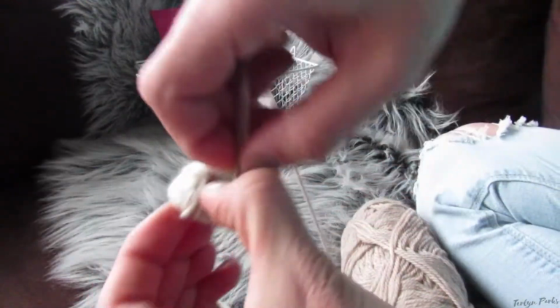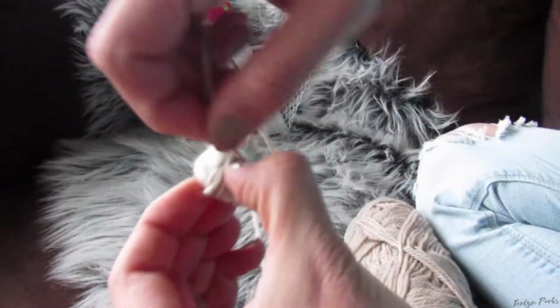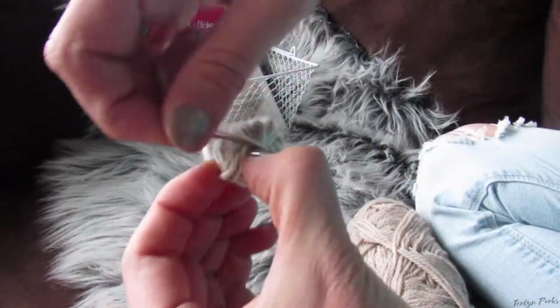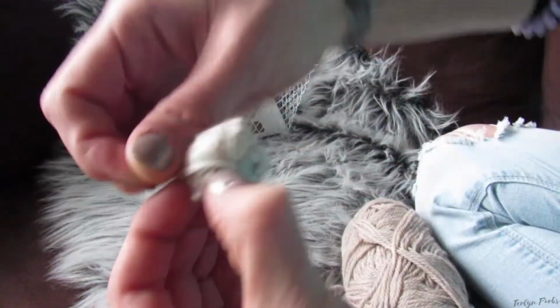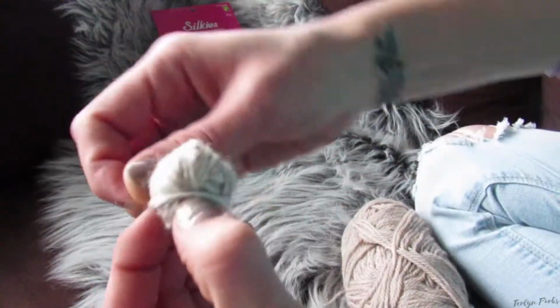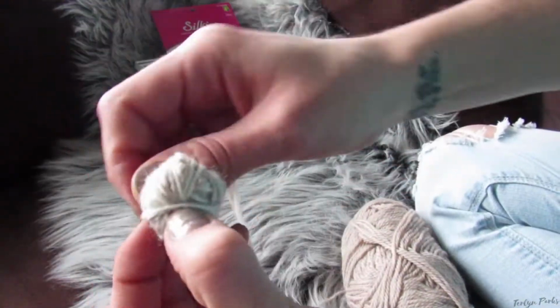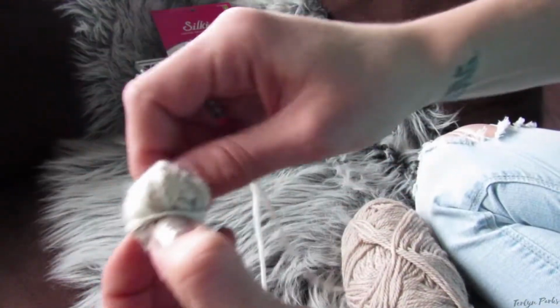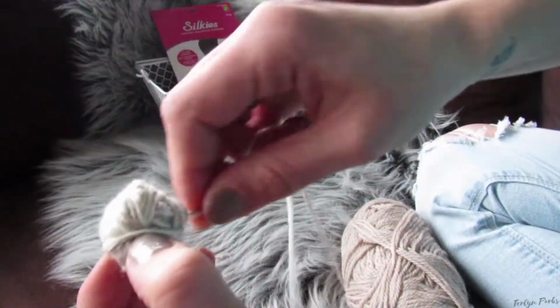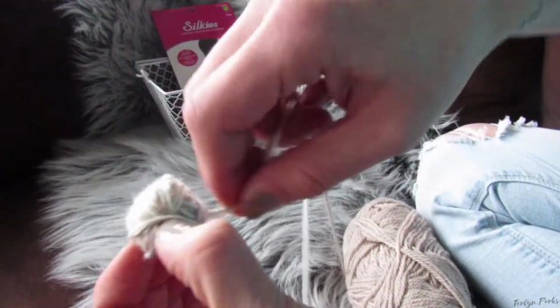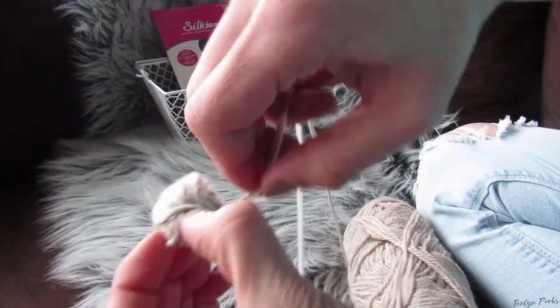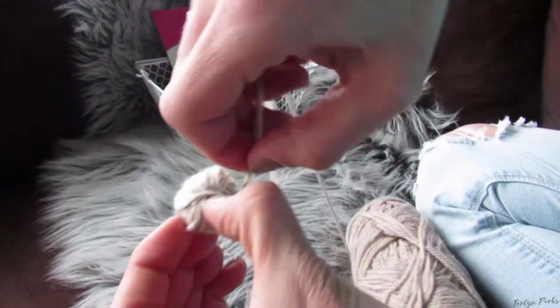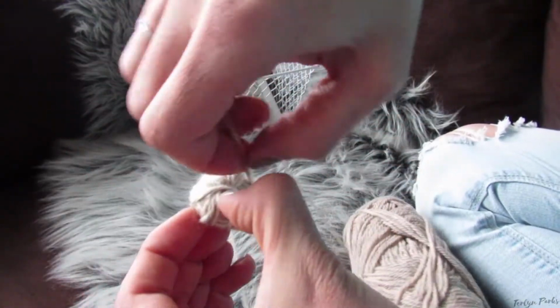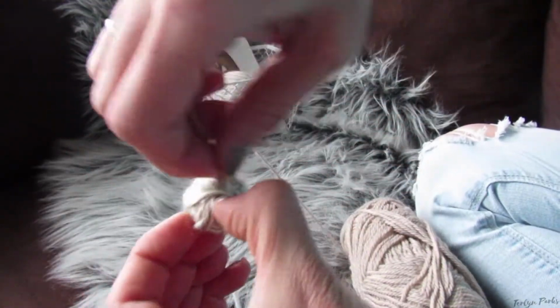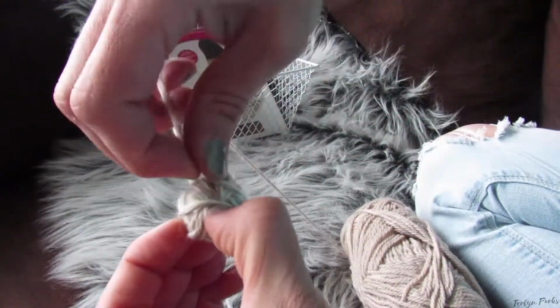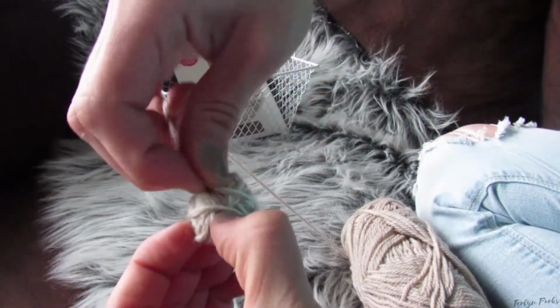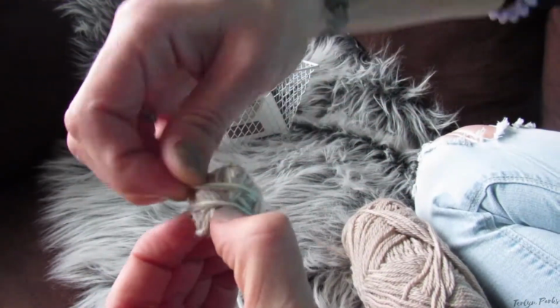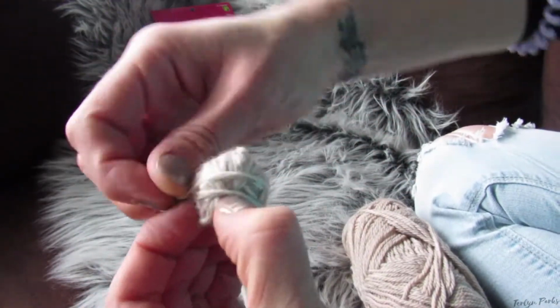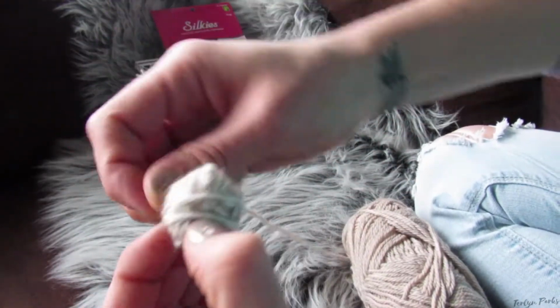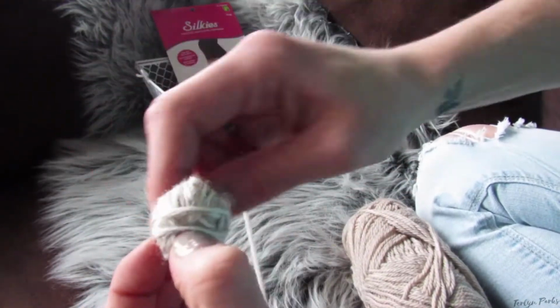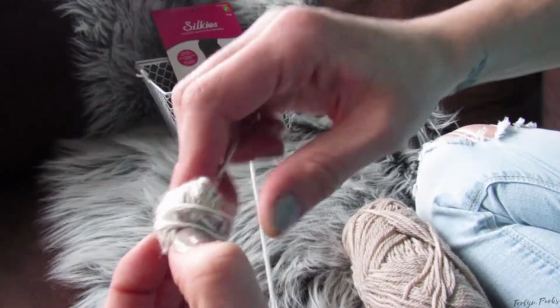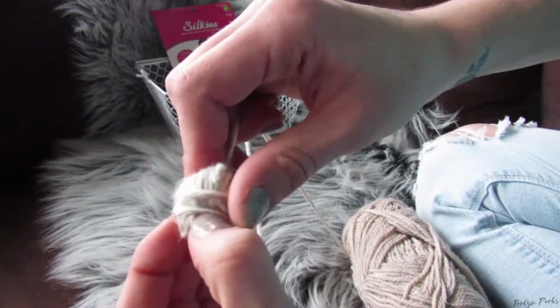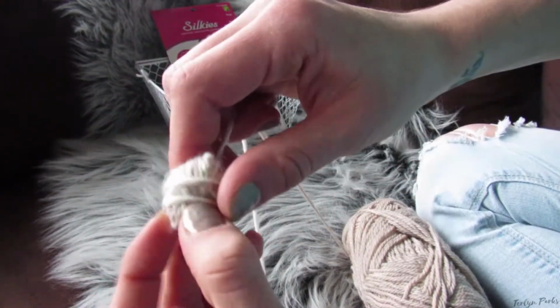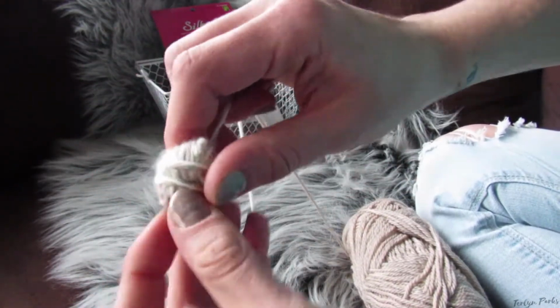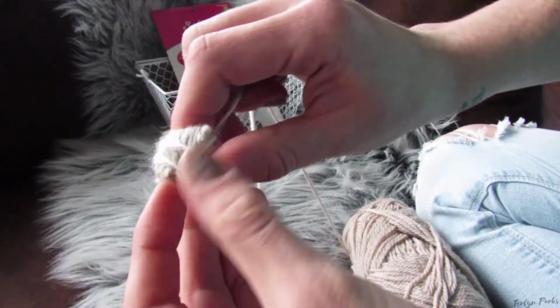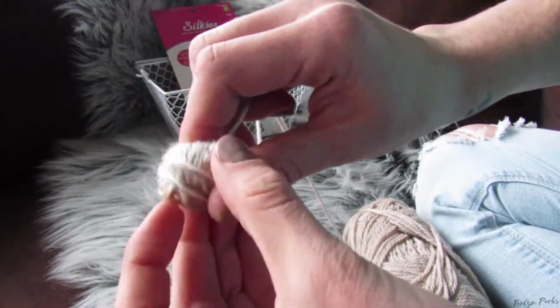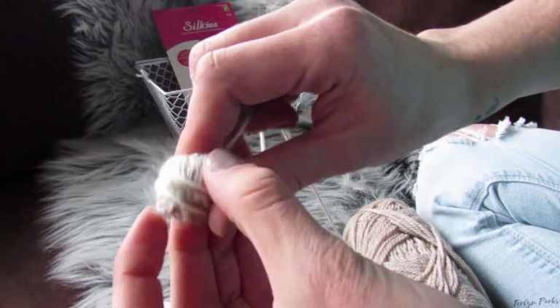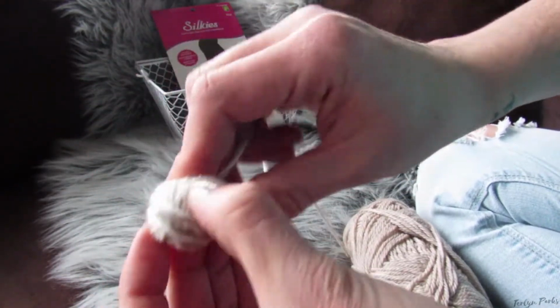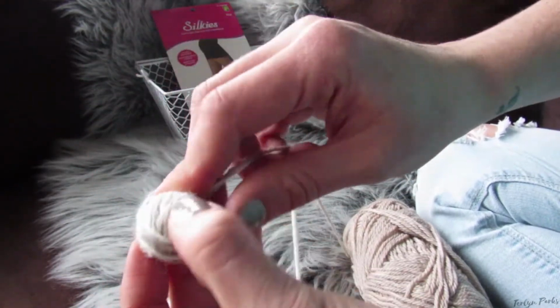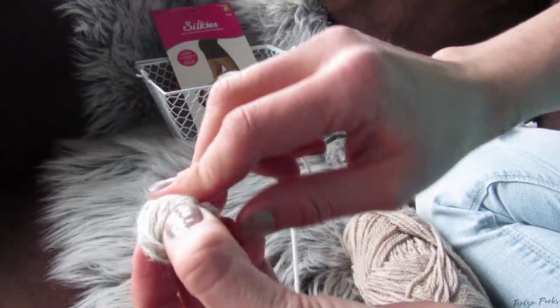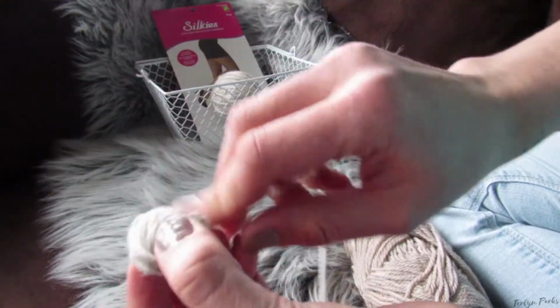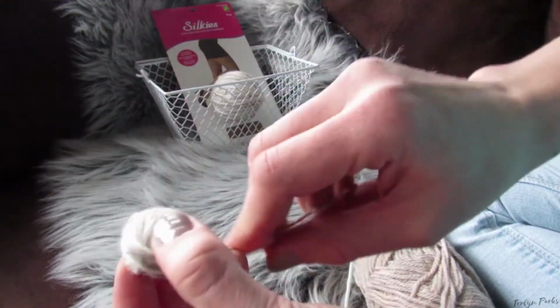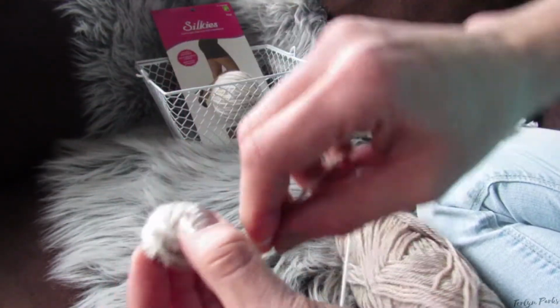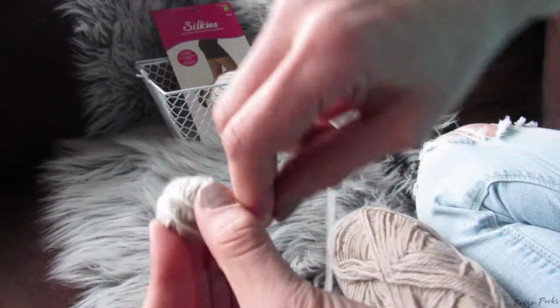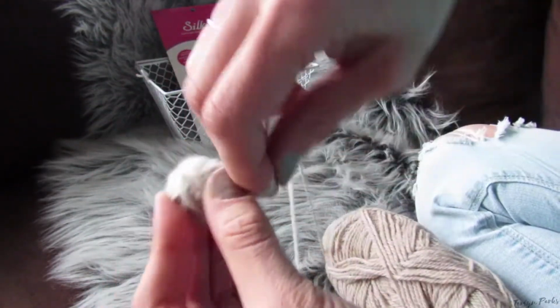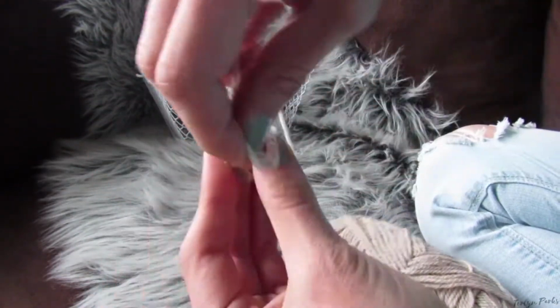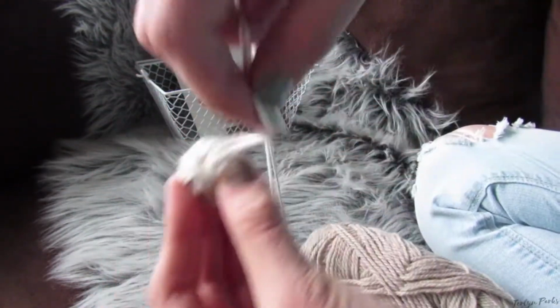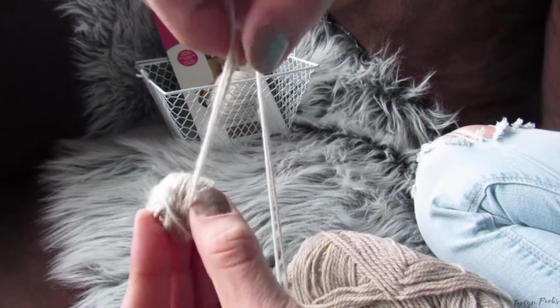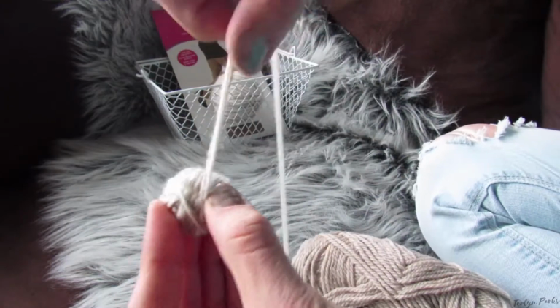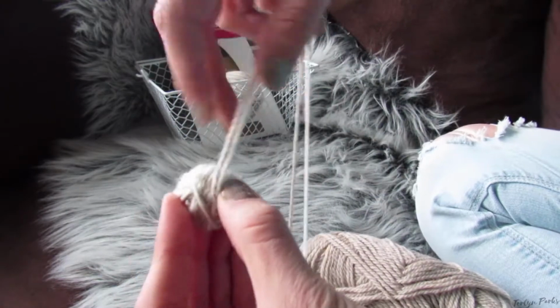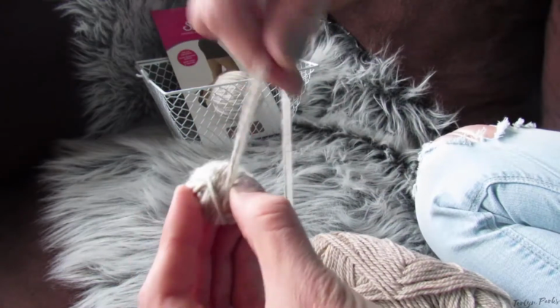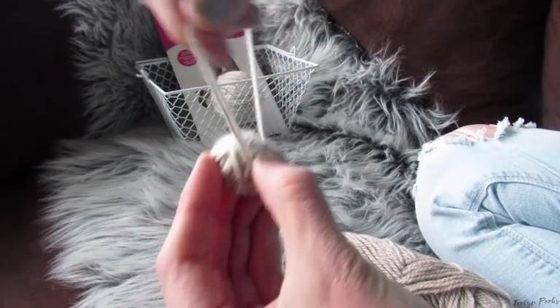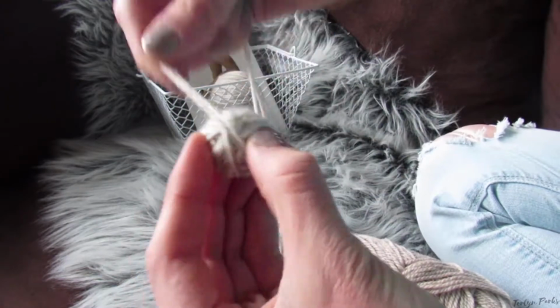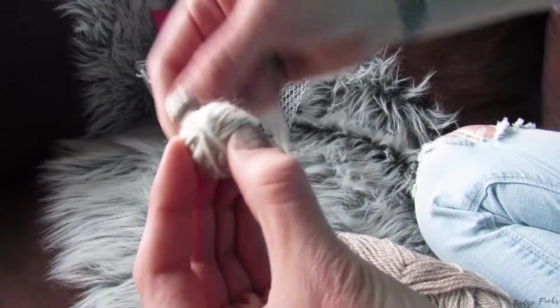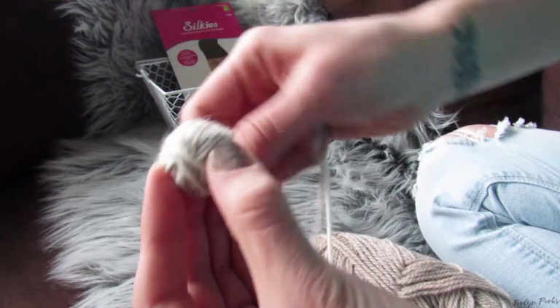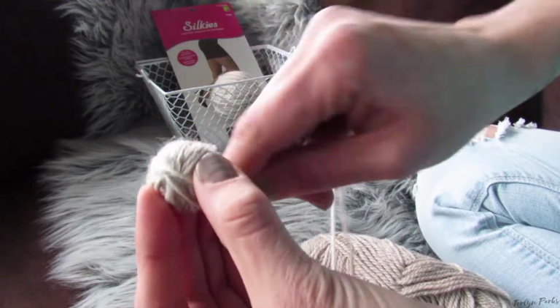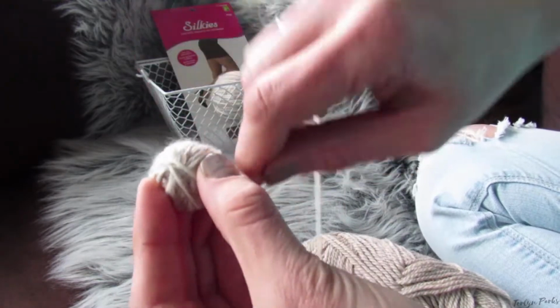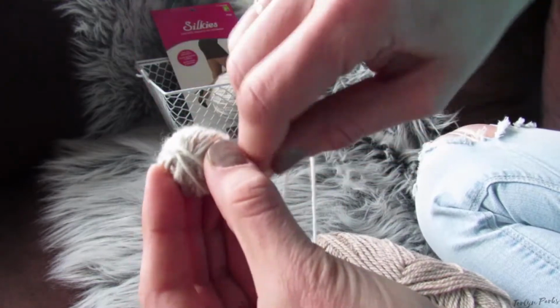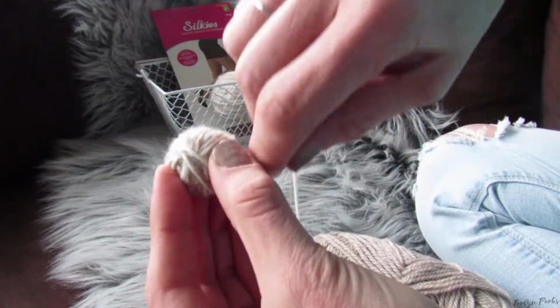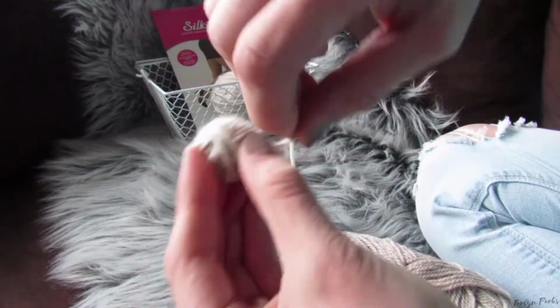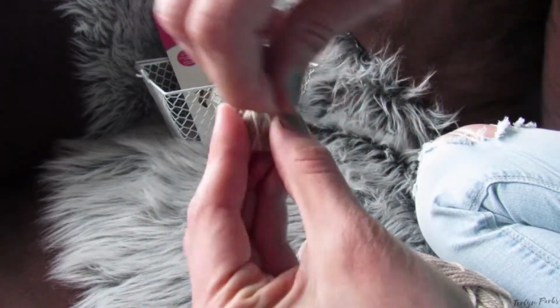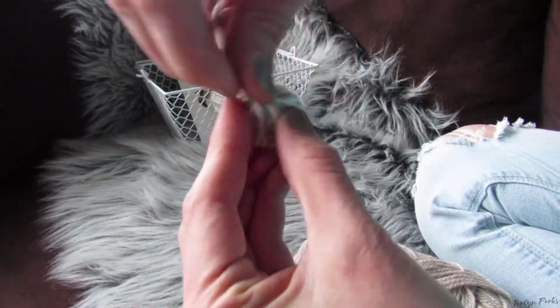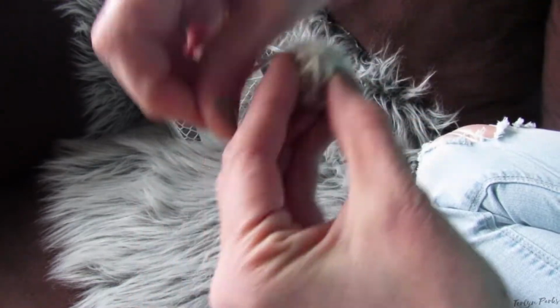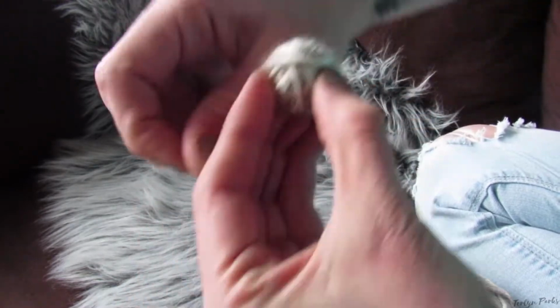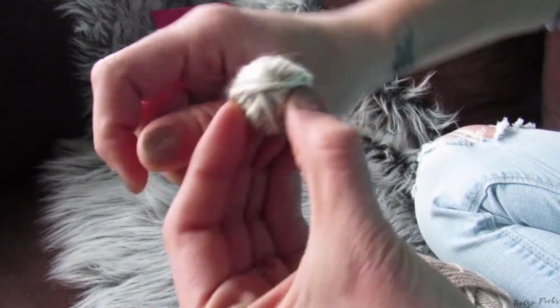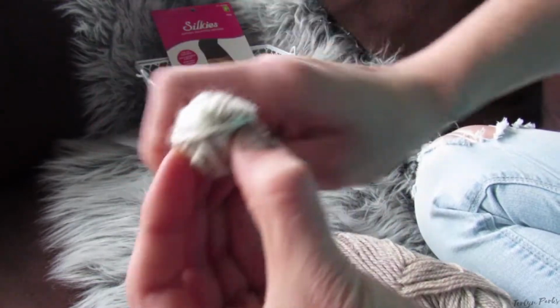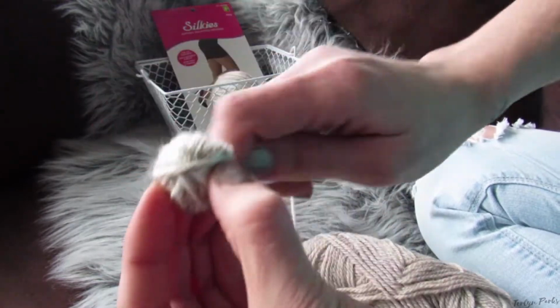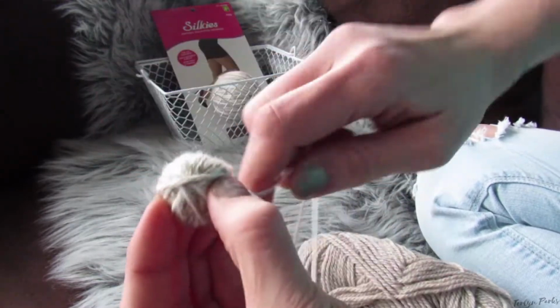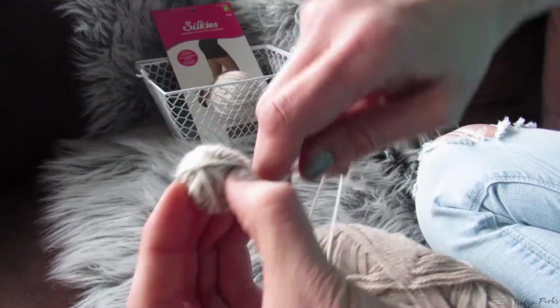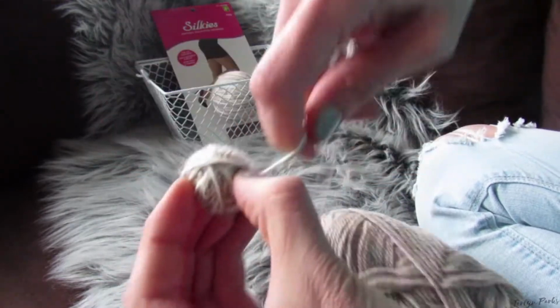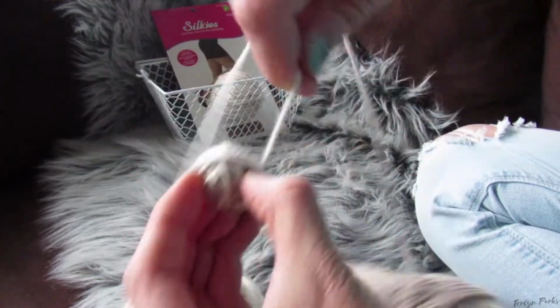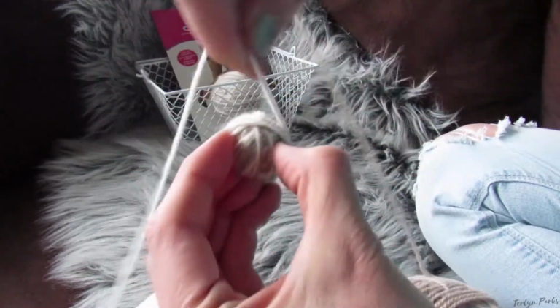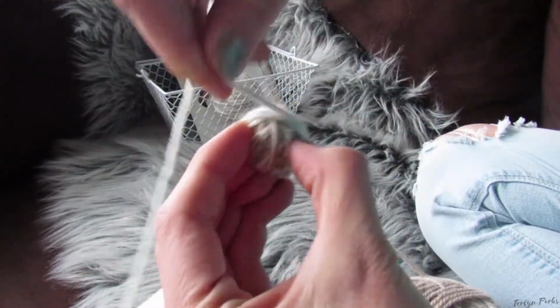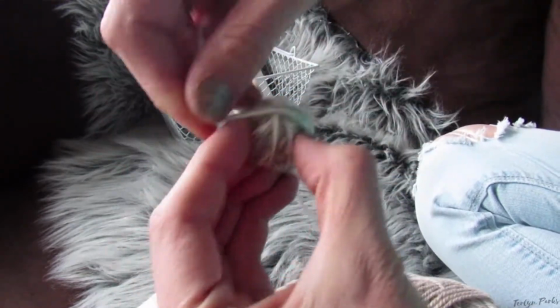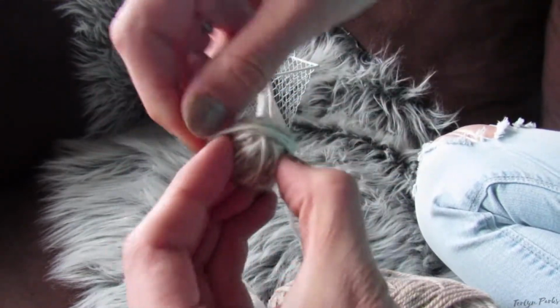You're going to continue wrapping tightly until your ball is the desired size. I make mine about the size of a tennis ball.